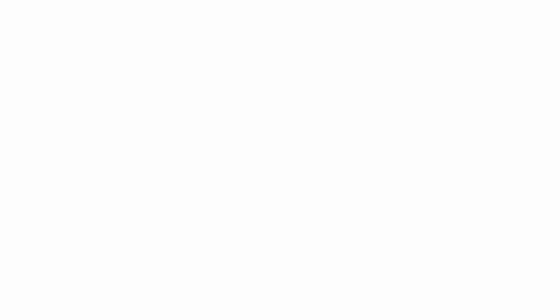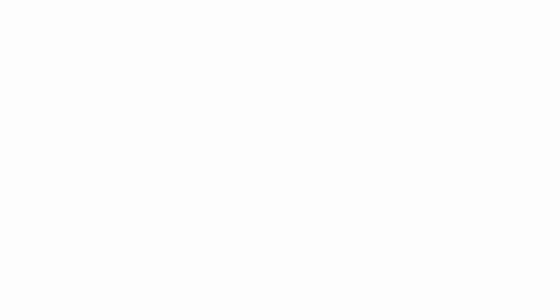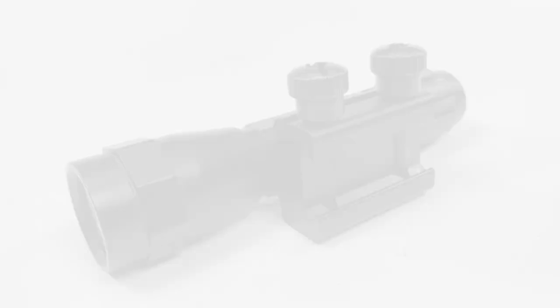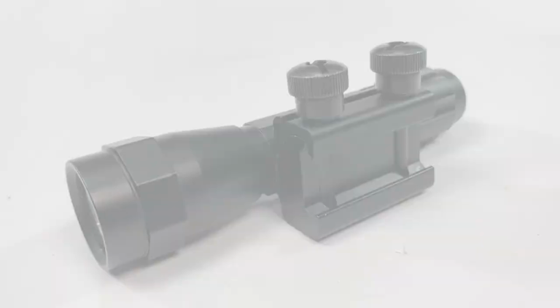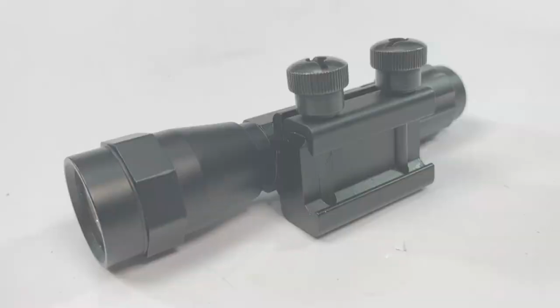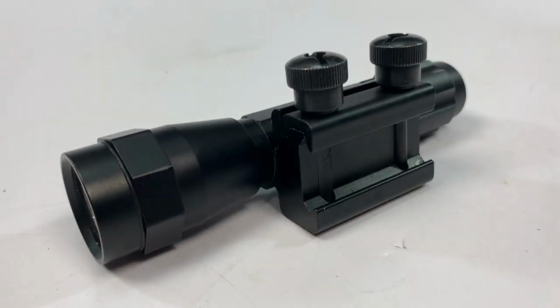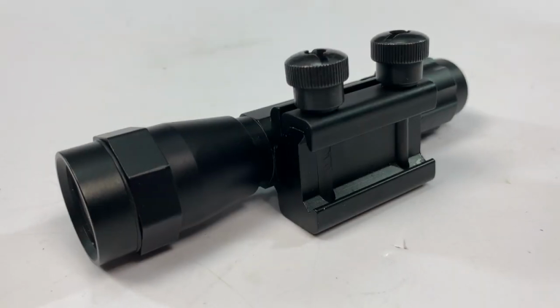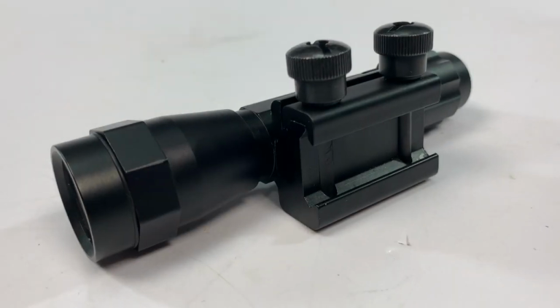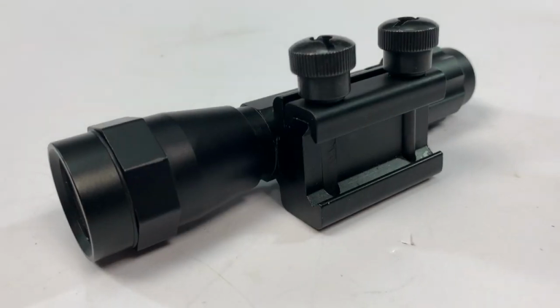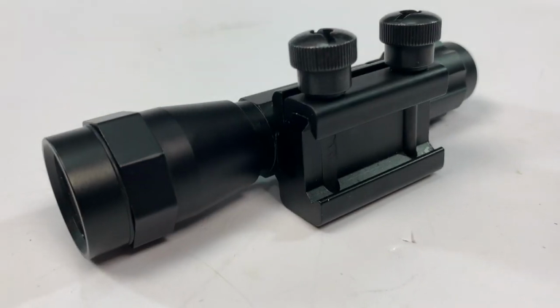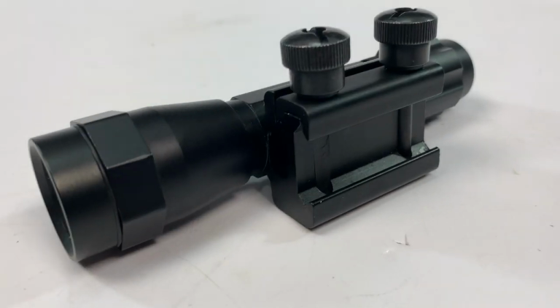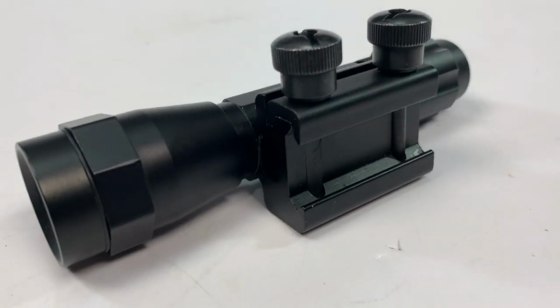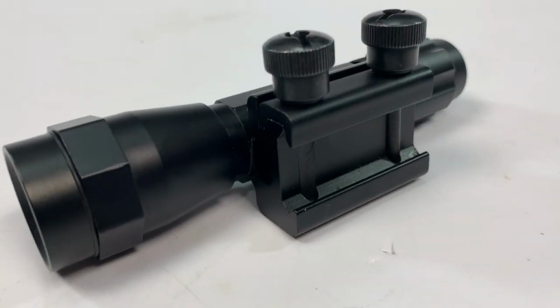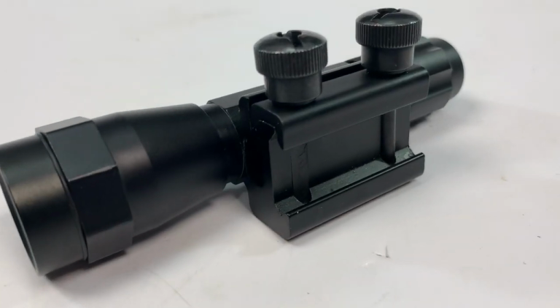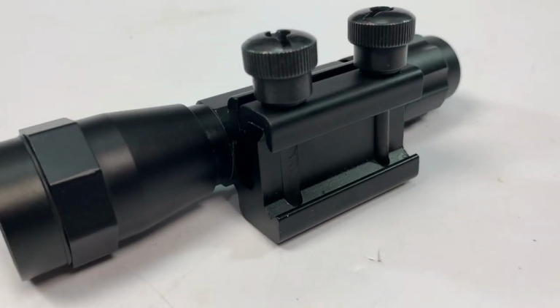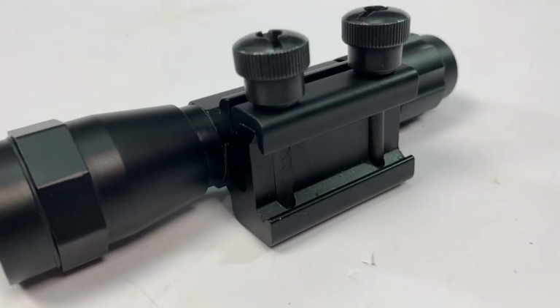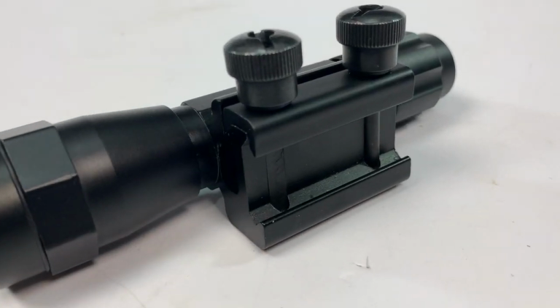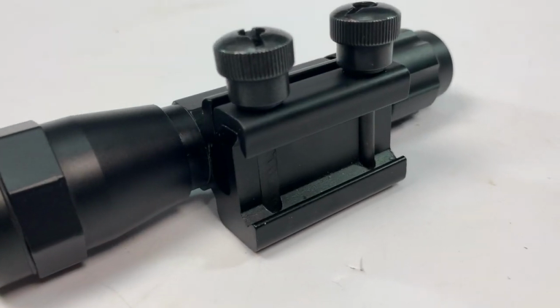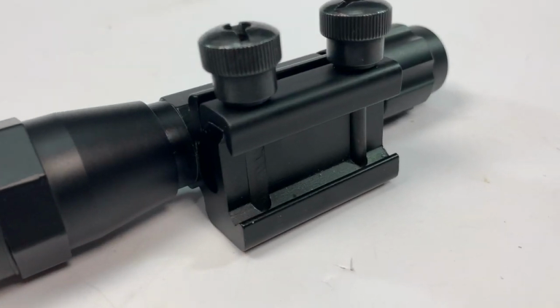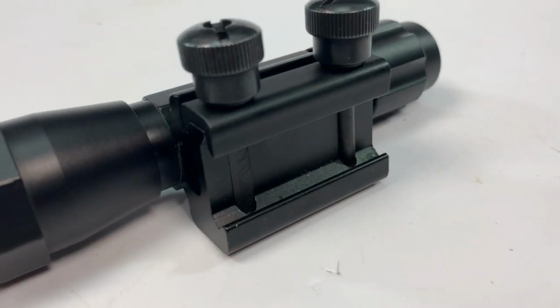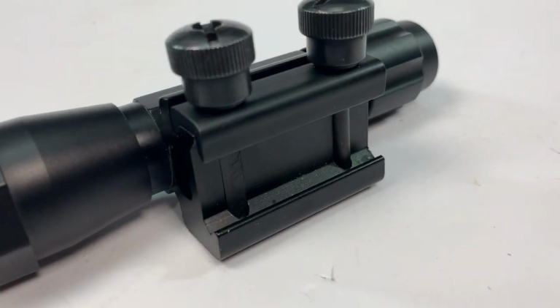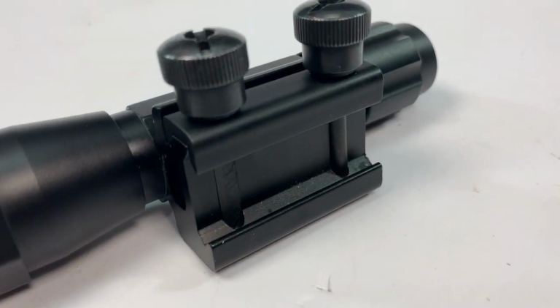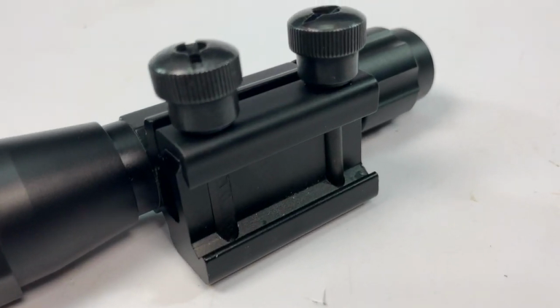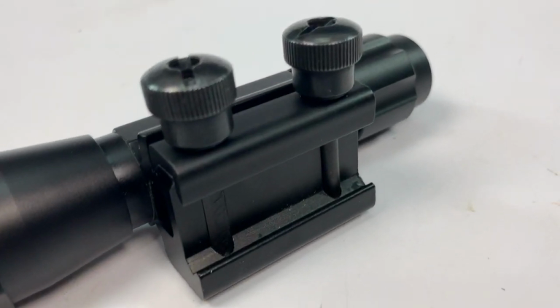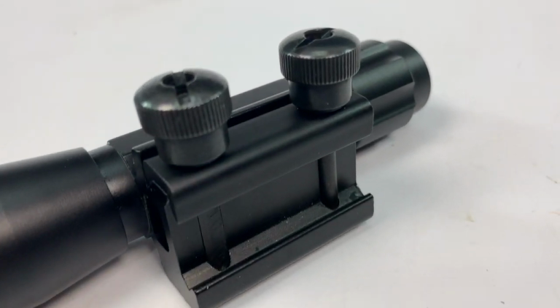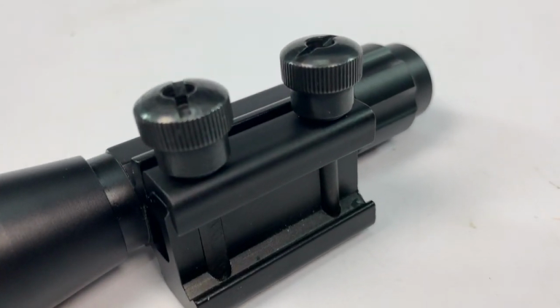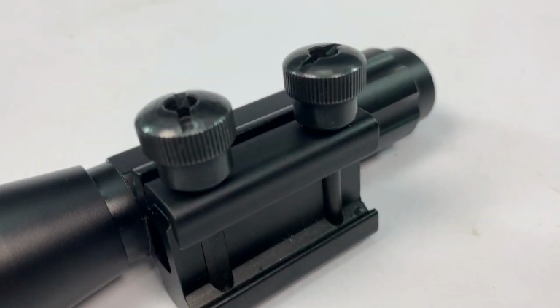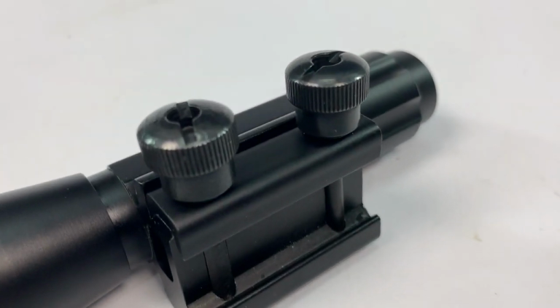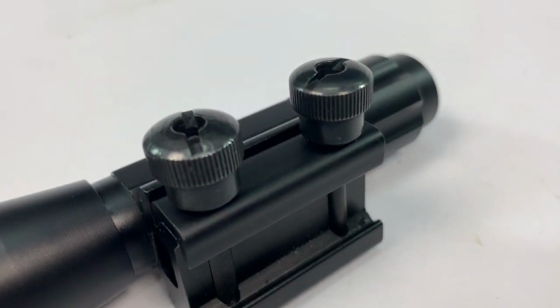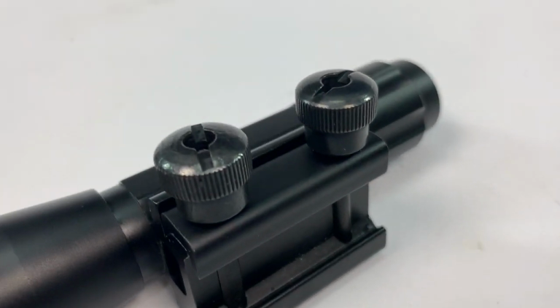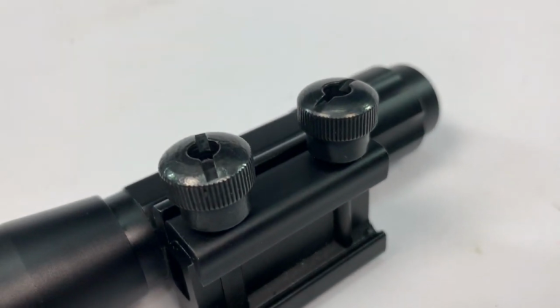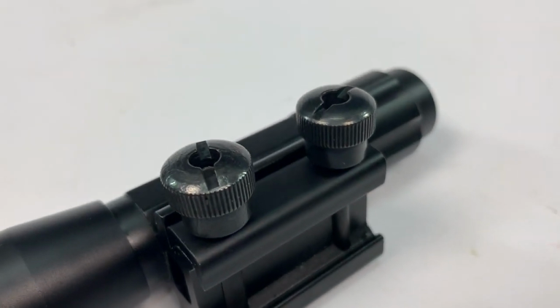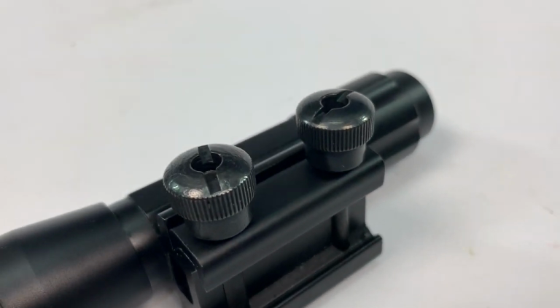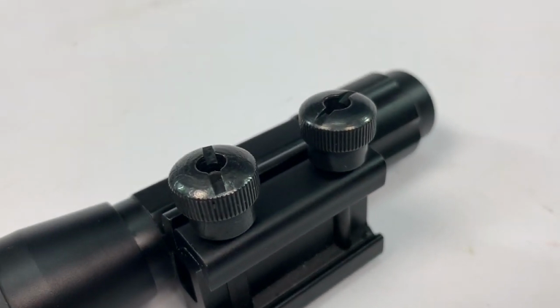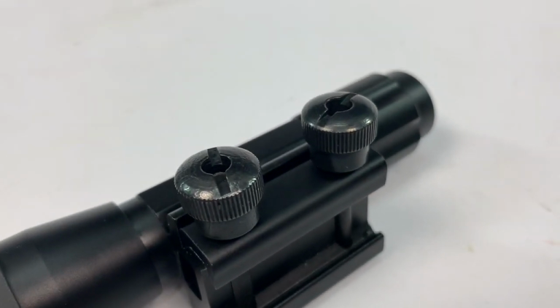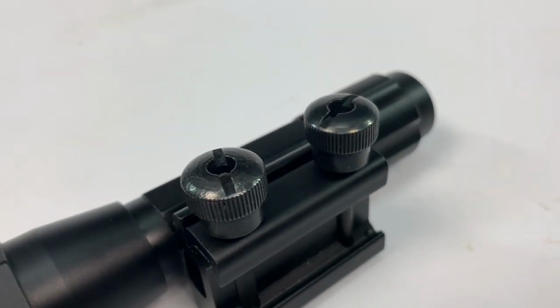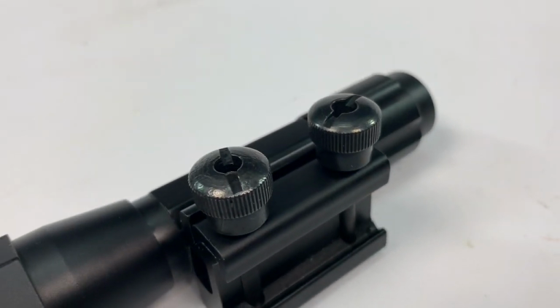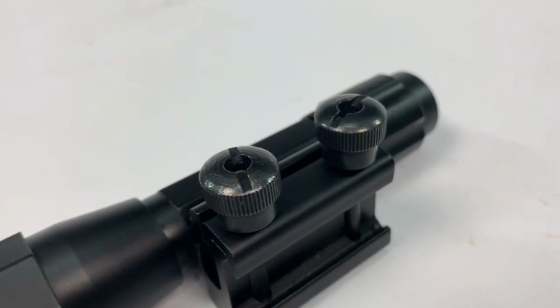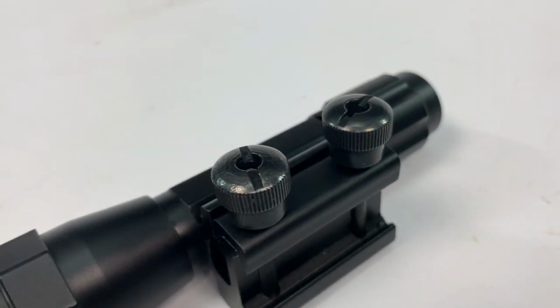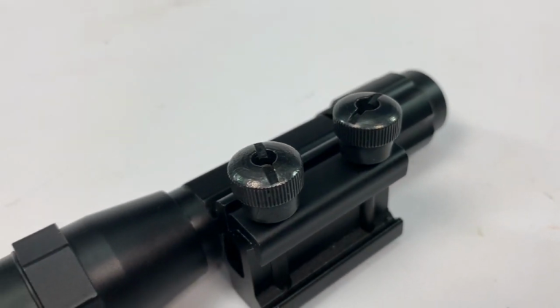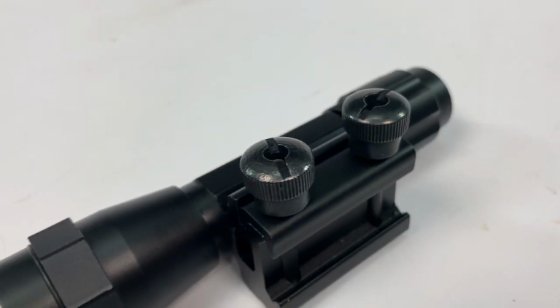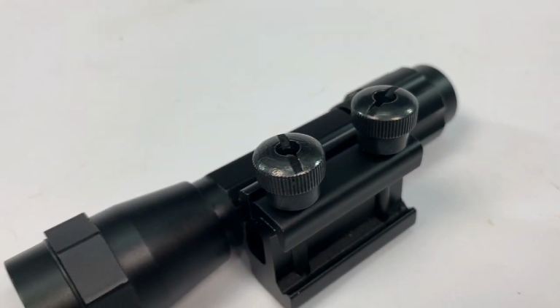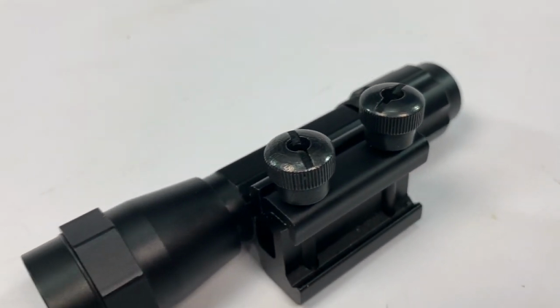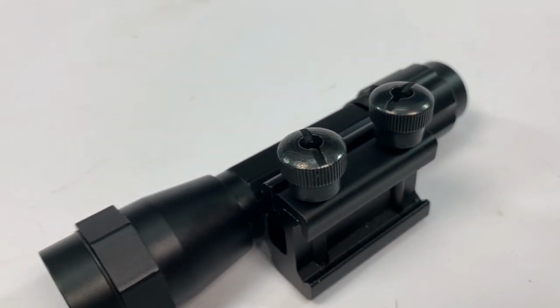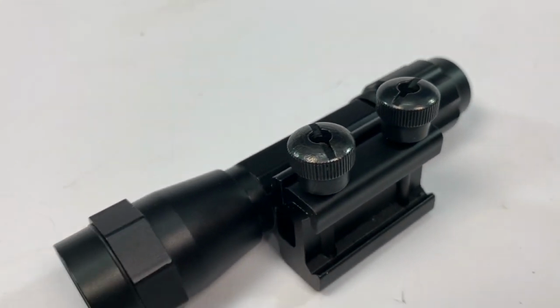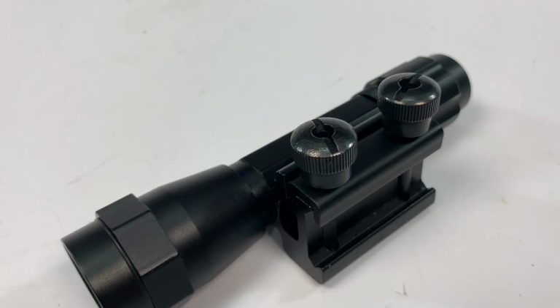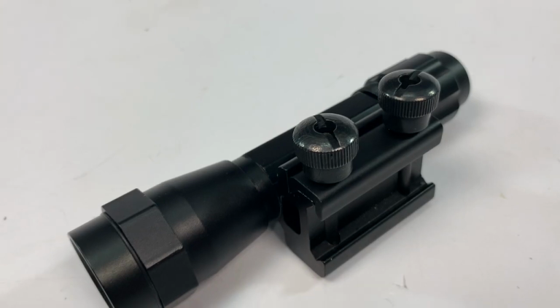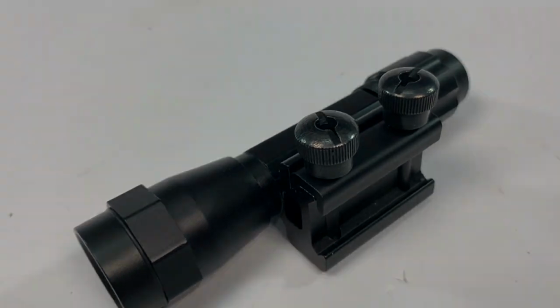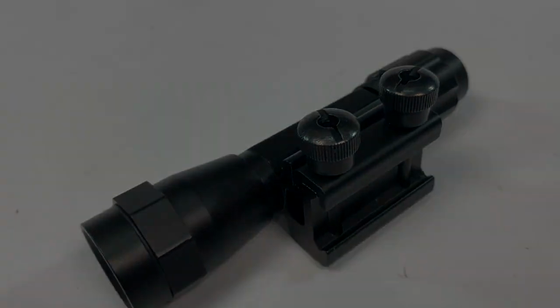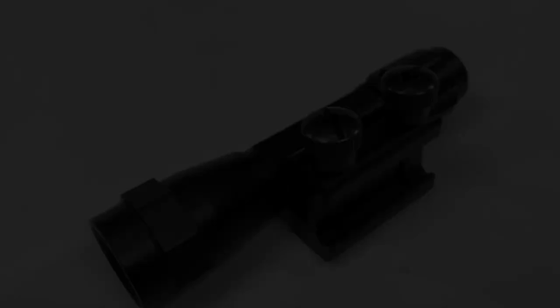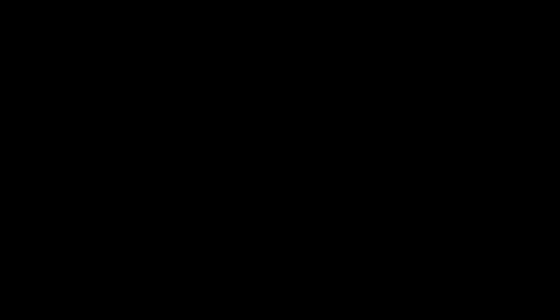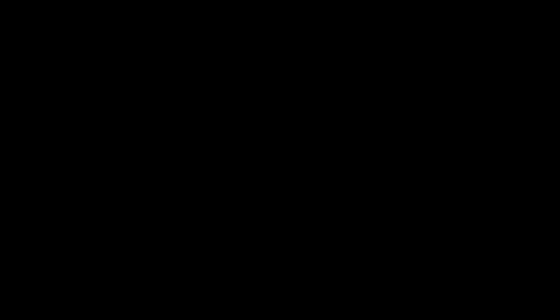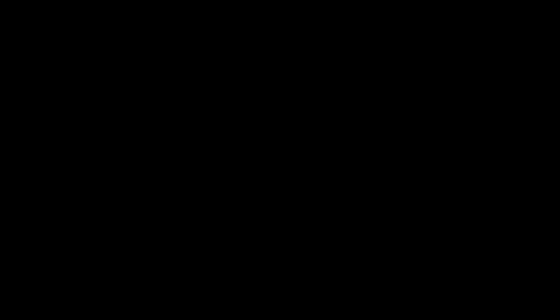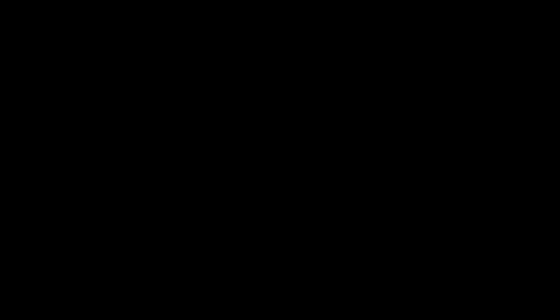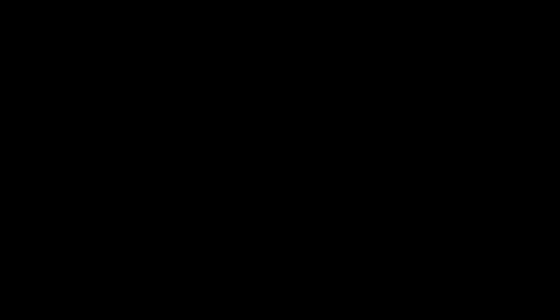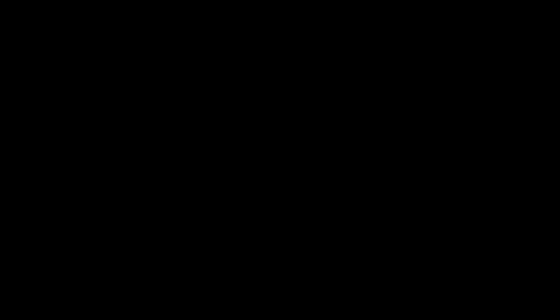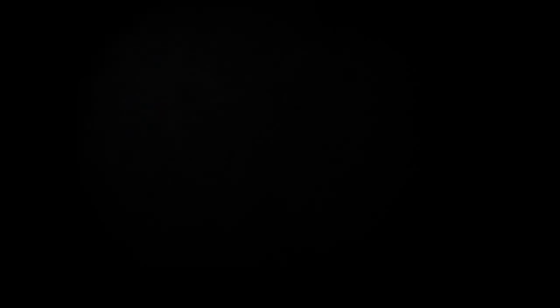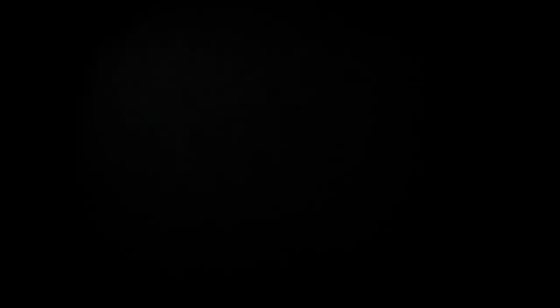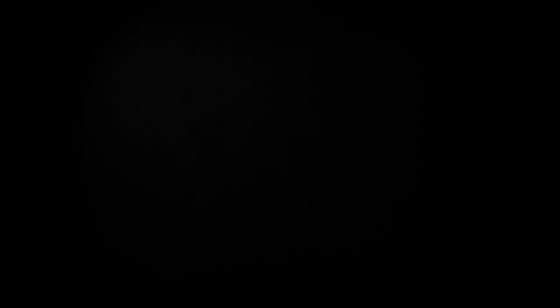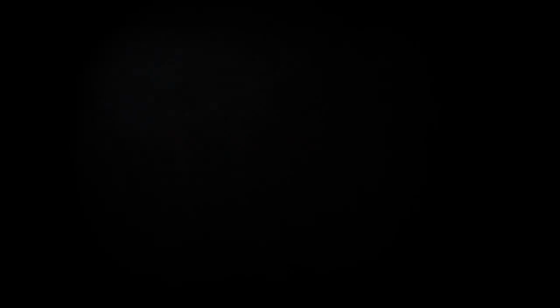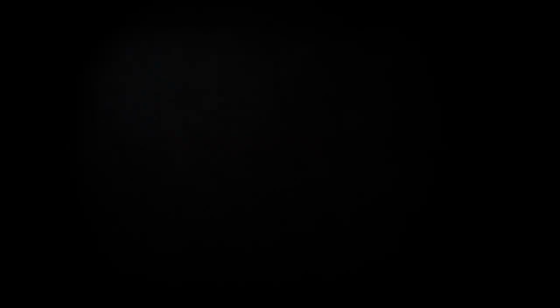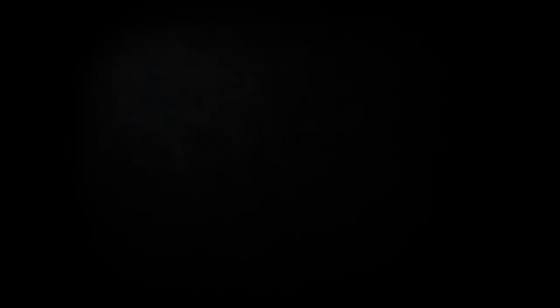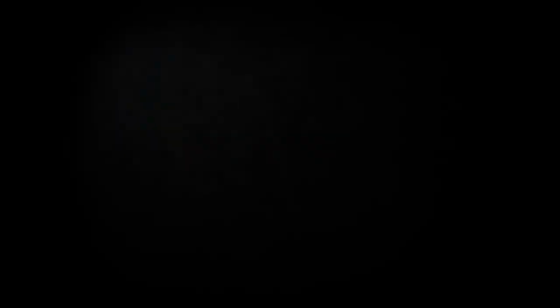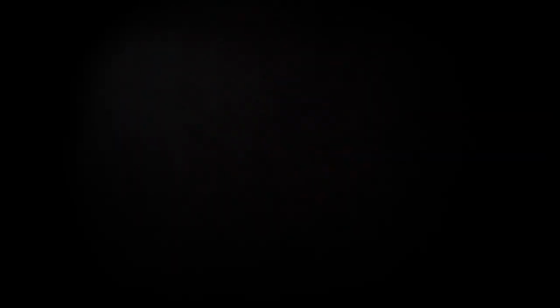It comes with standard rail mounts and is all metal — very good quality LED torch.